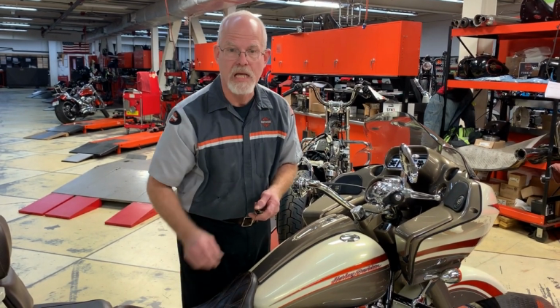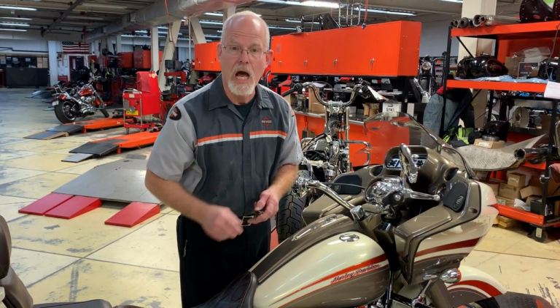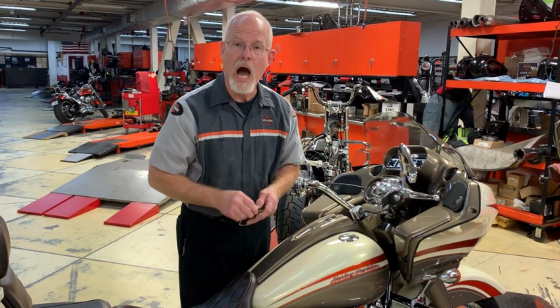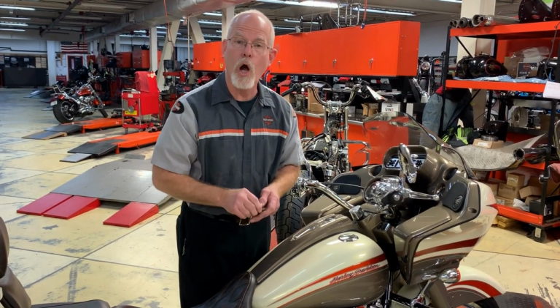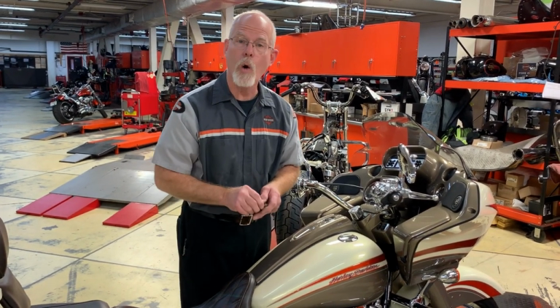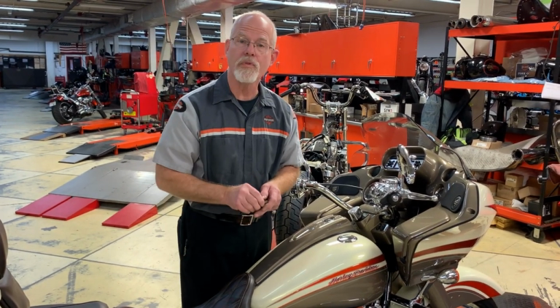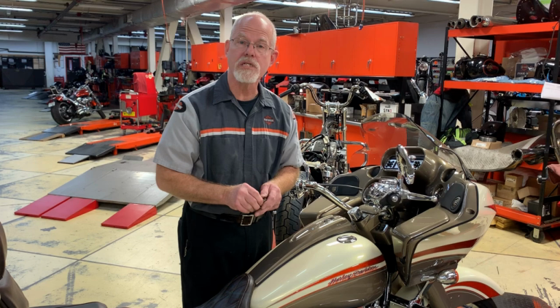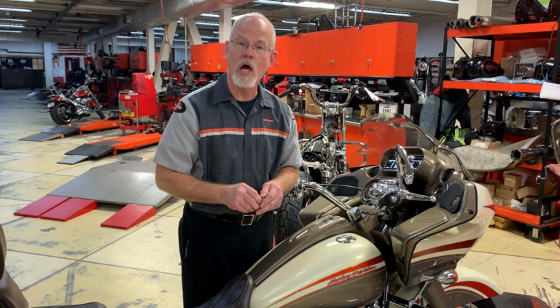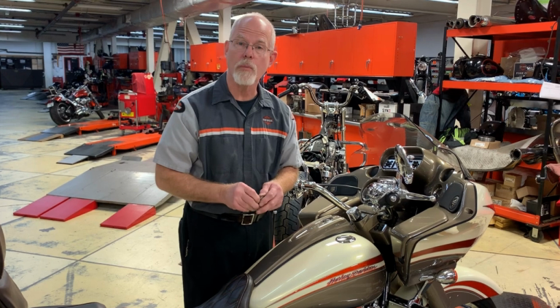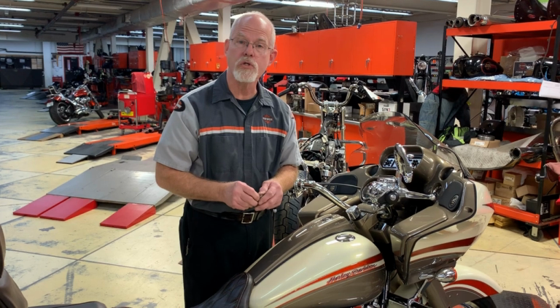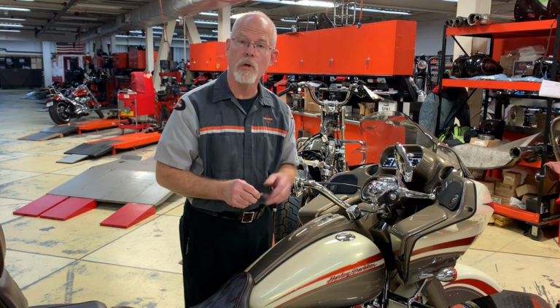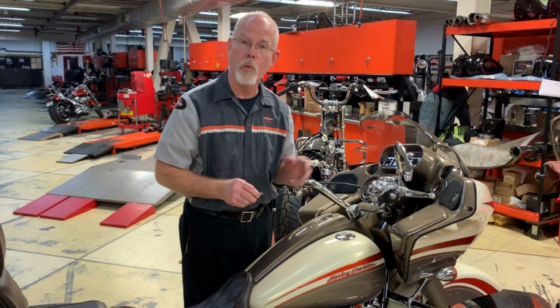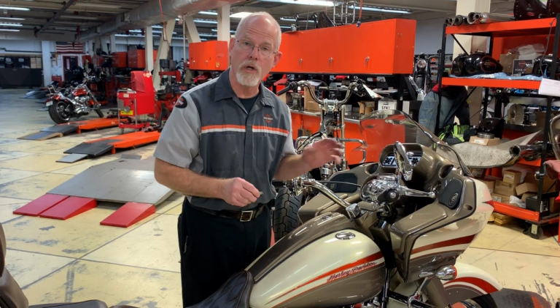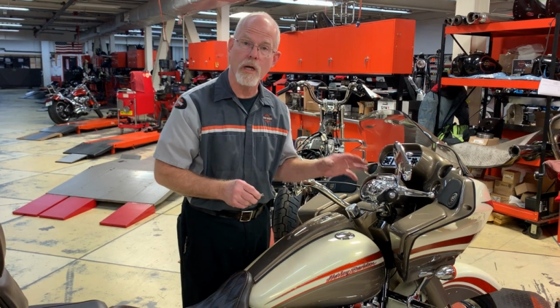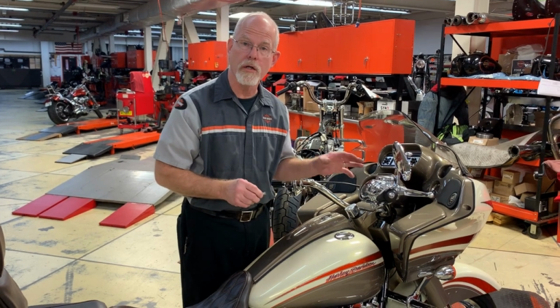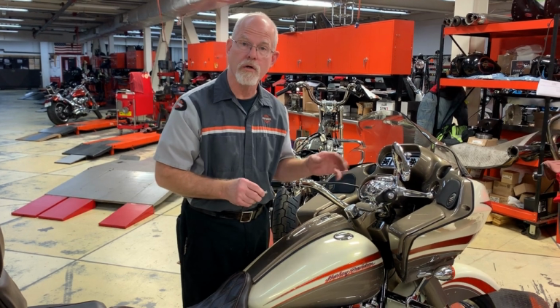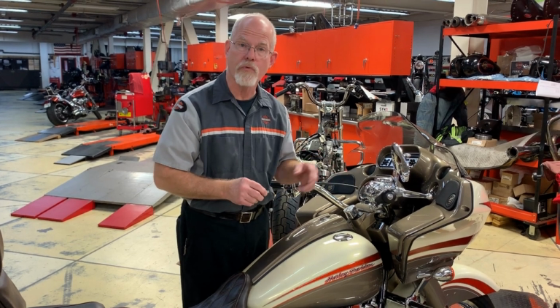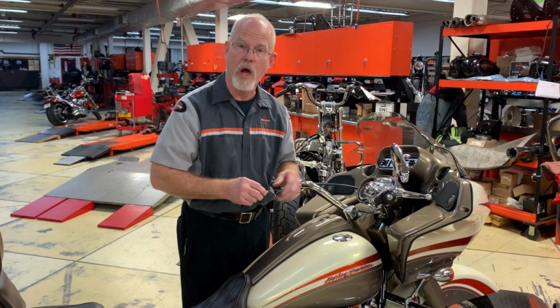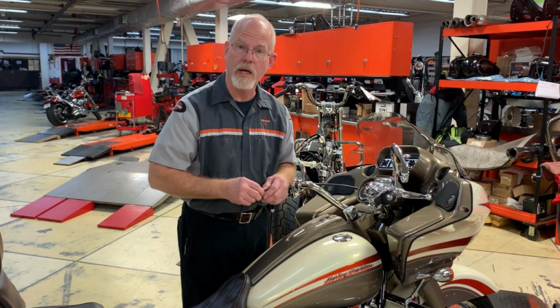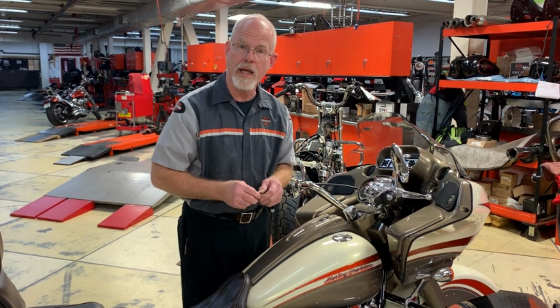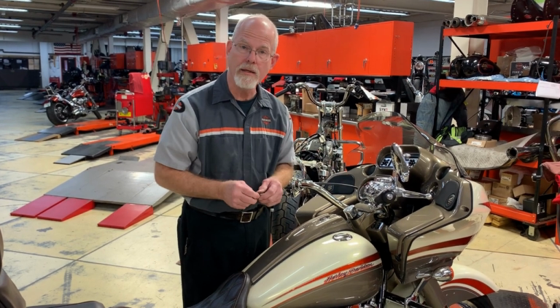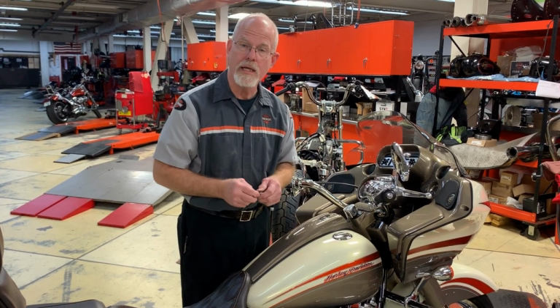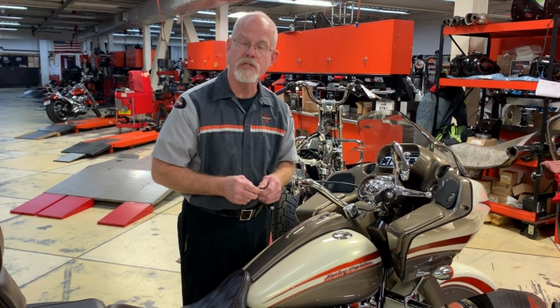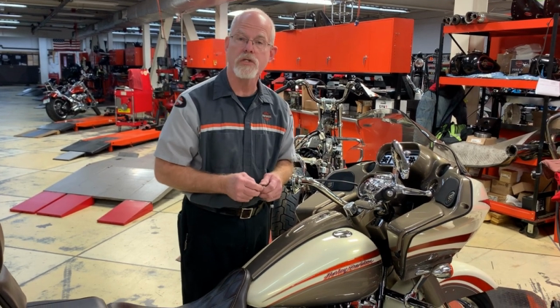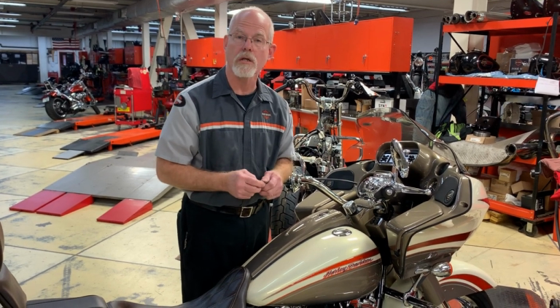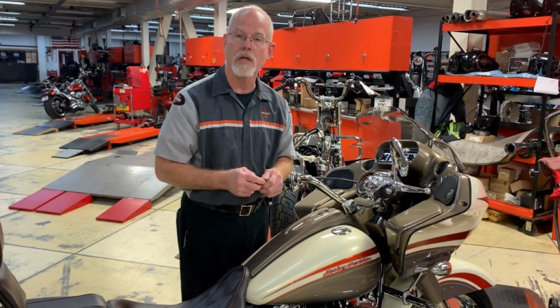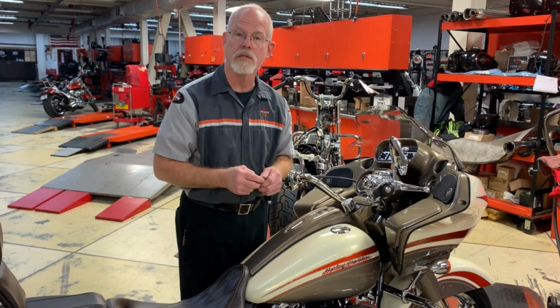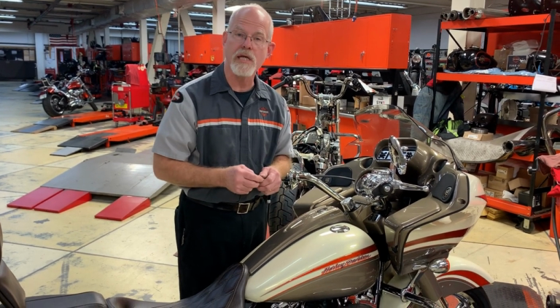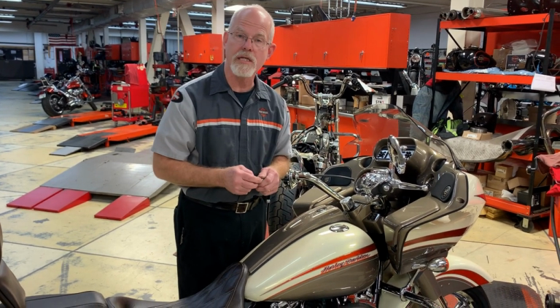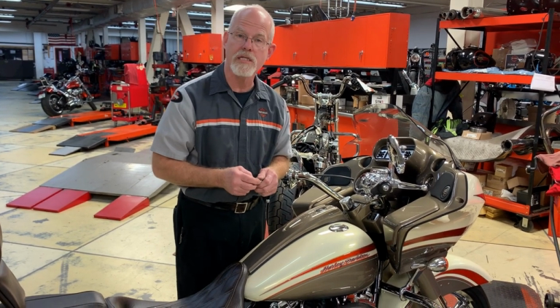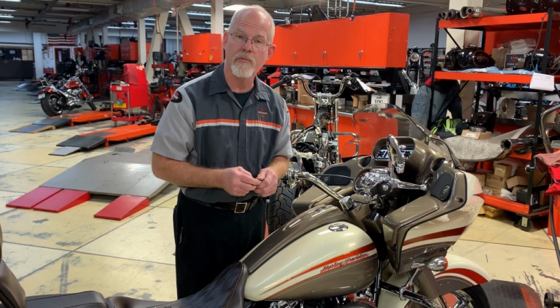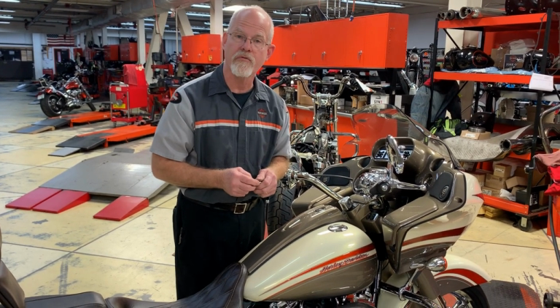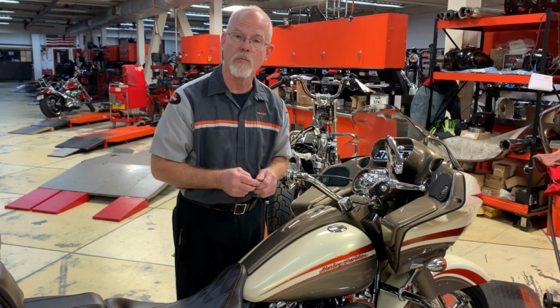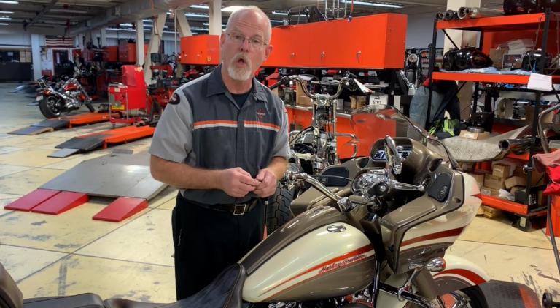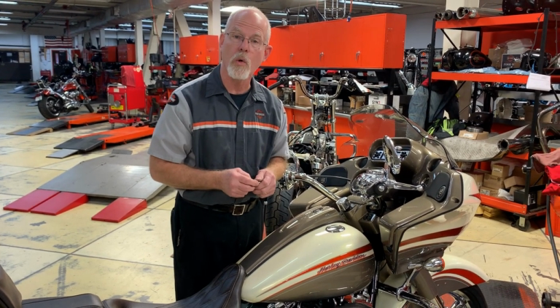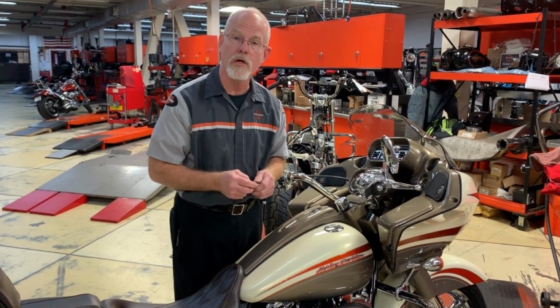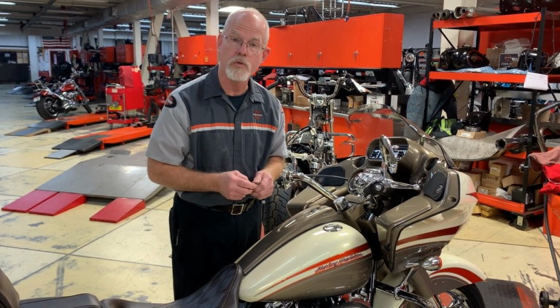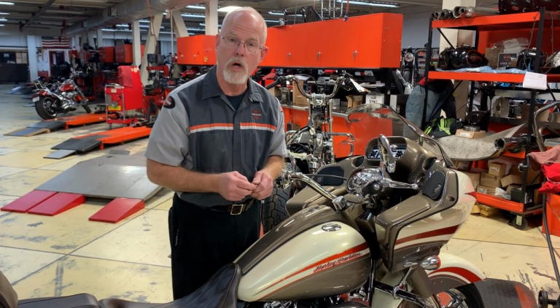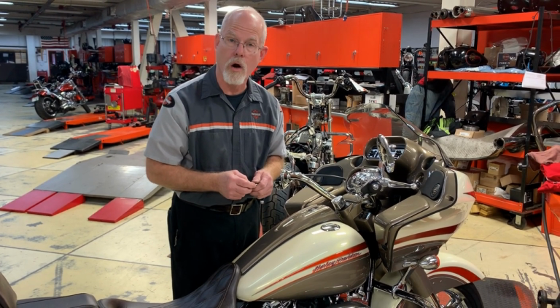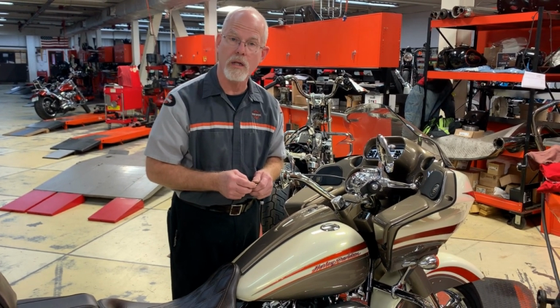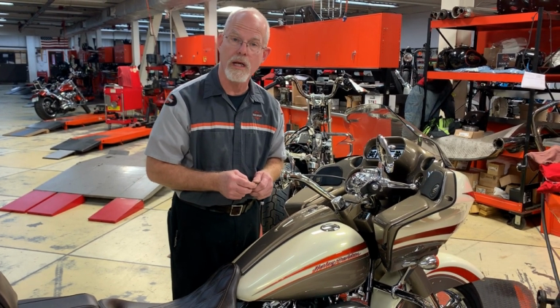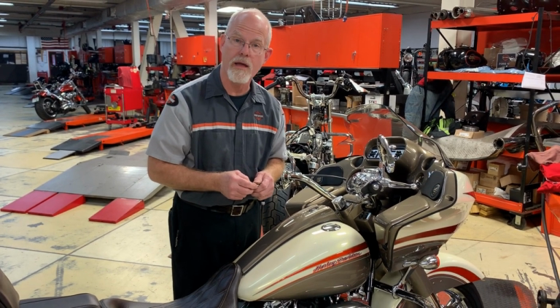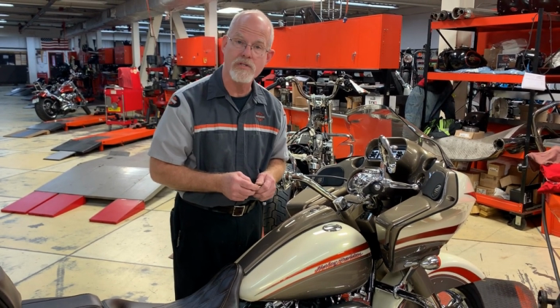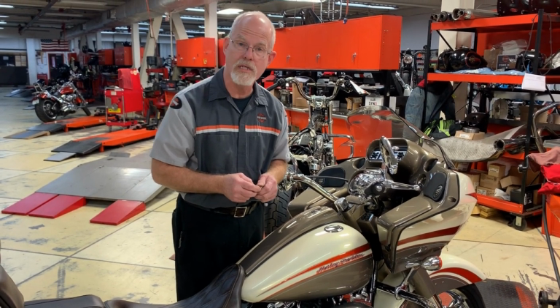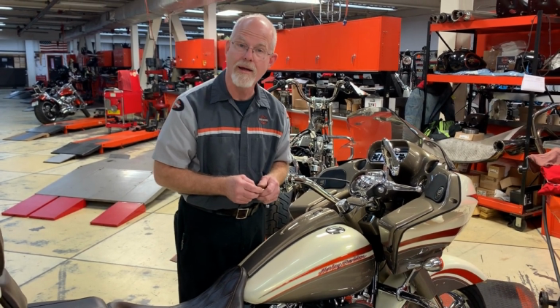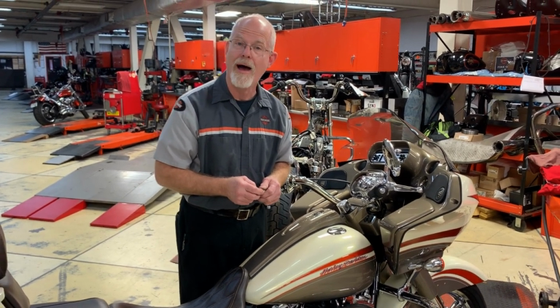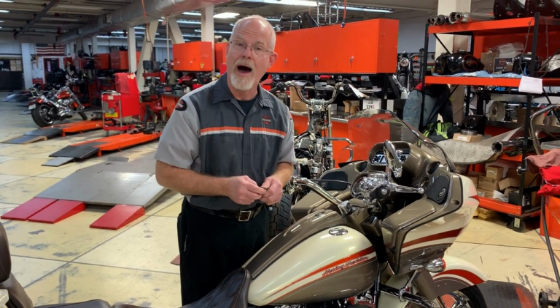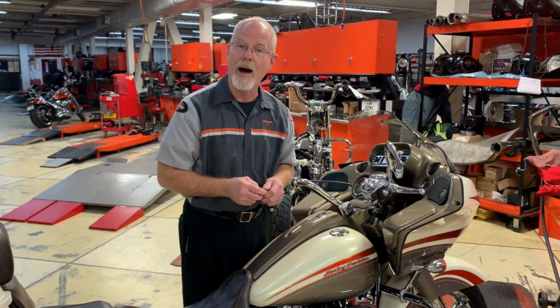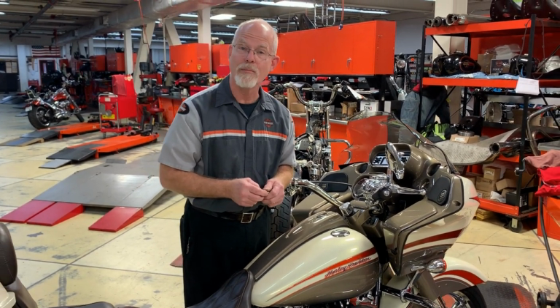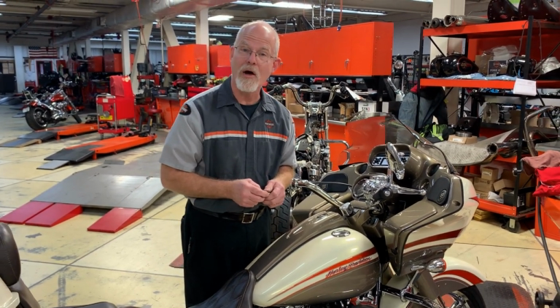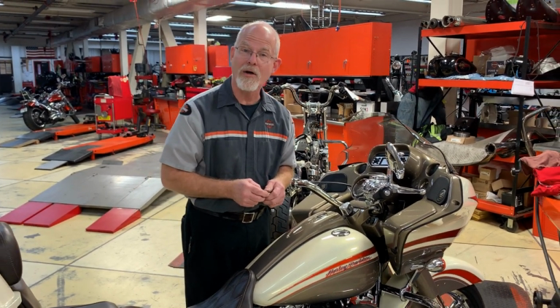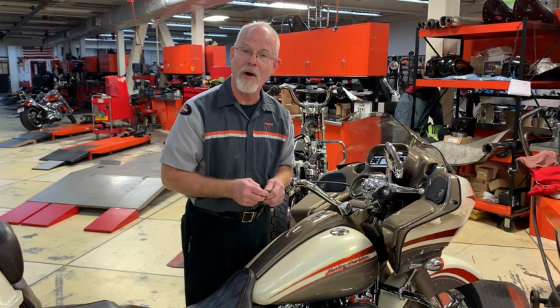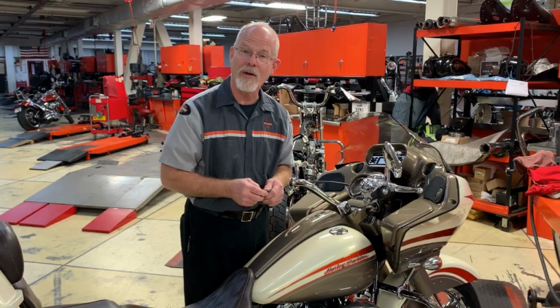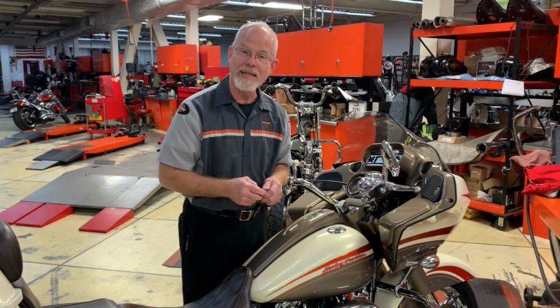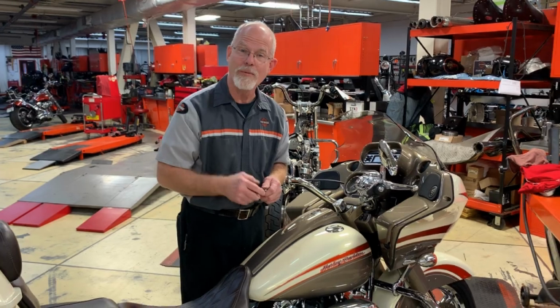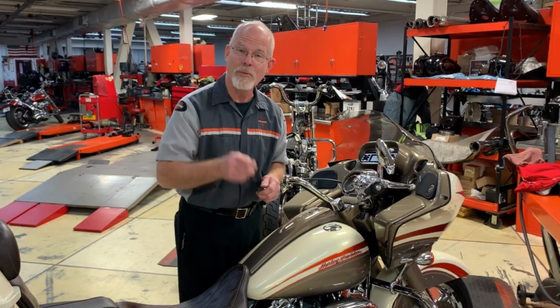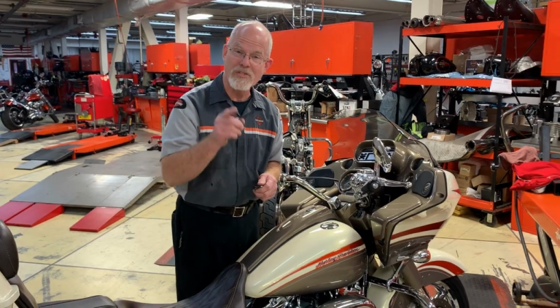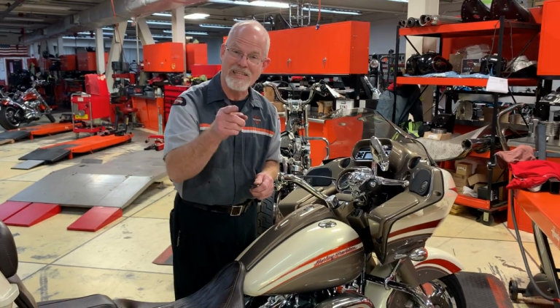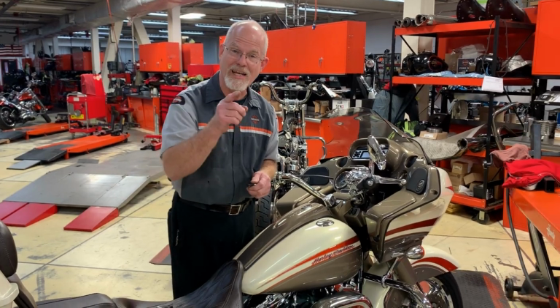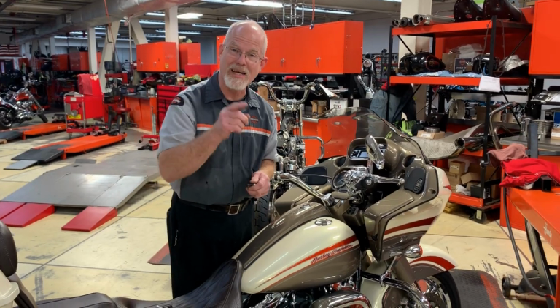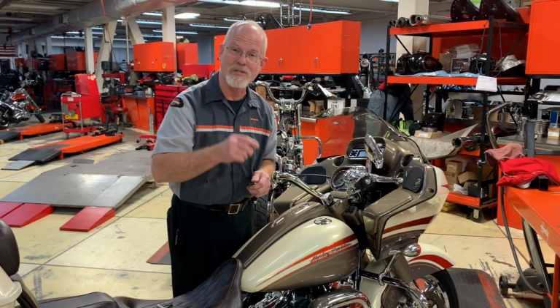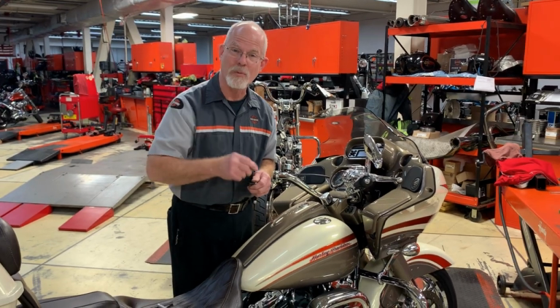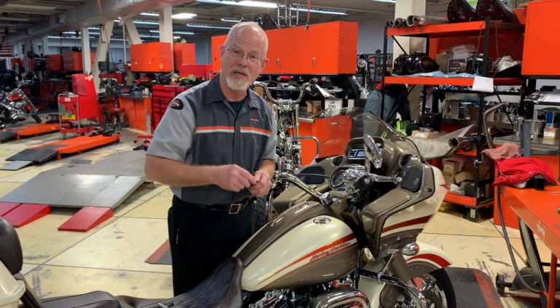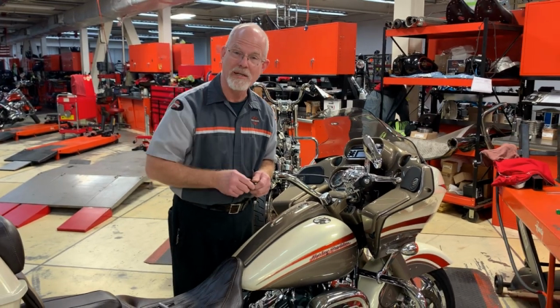I hope this helps you in working on your front end. It's a little tech tip from Lowcountry Harley-Davidson. I'm Doc Harley — we'll see you next week.